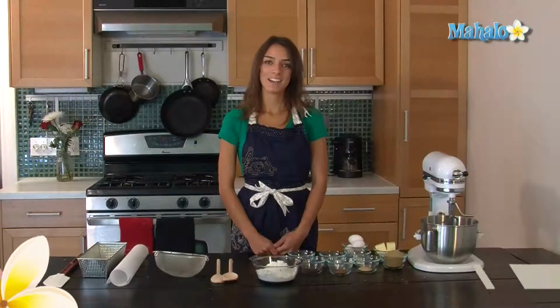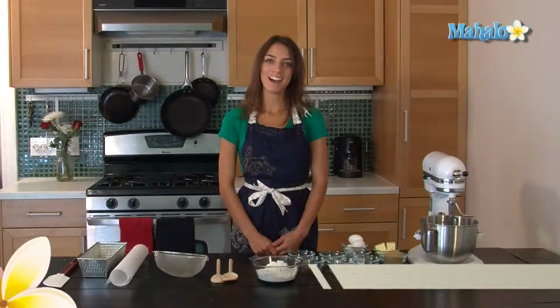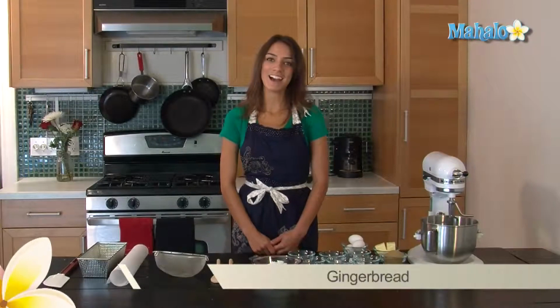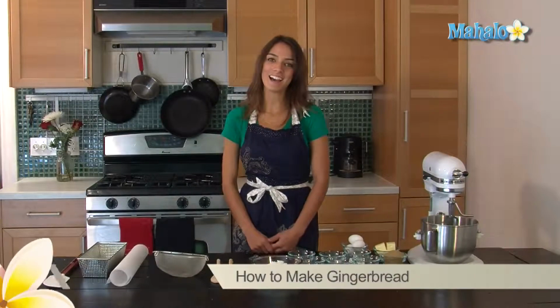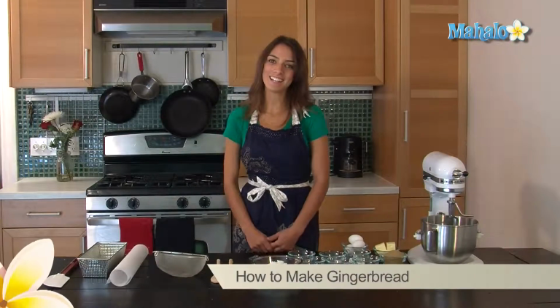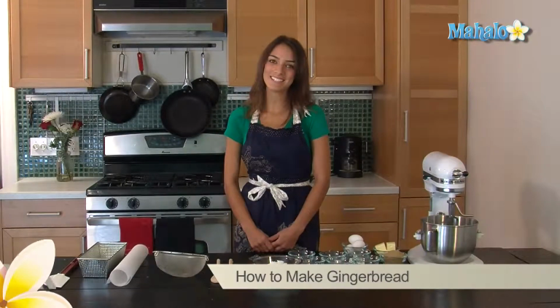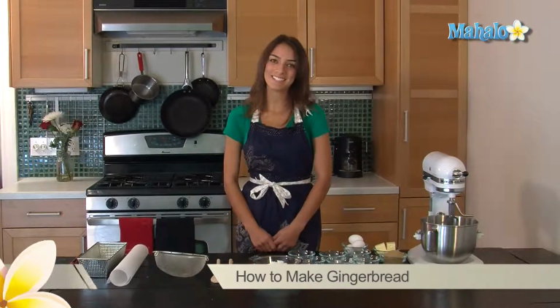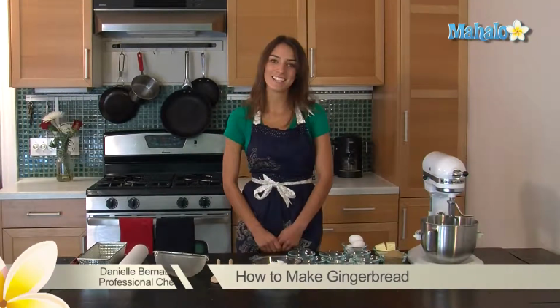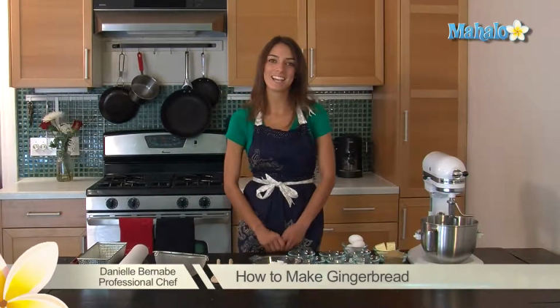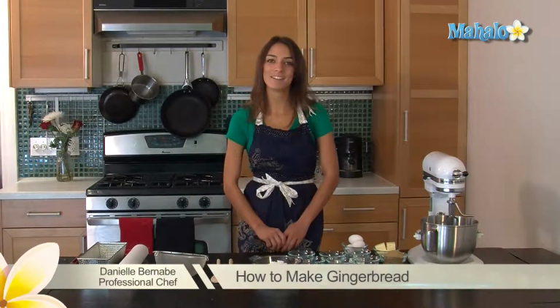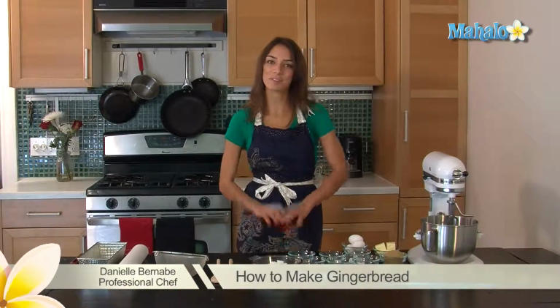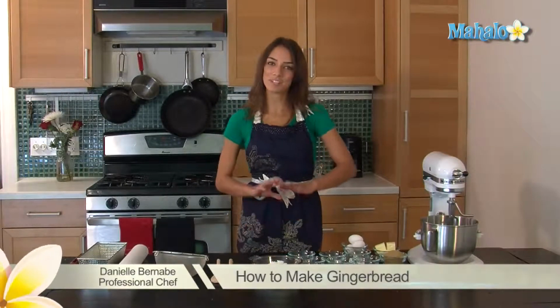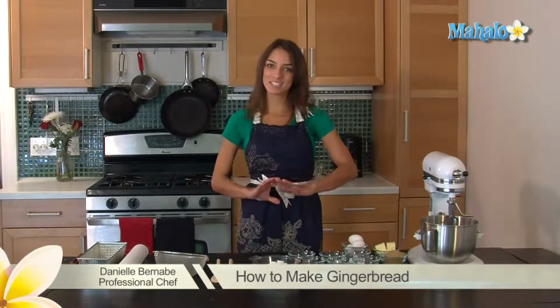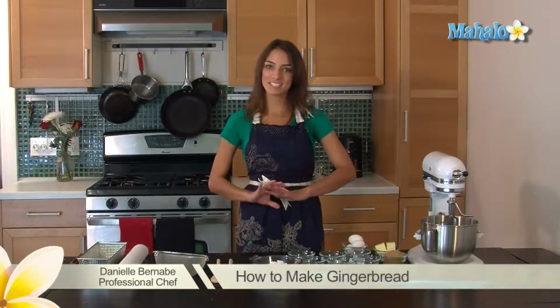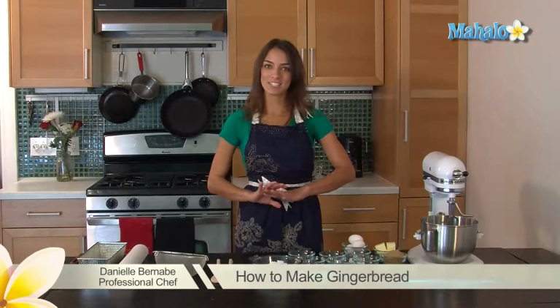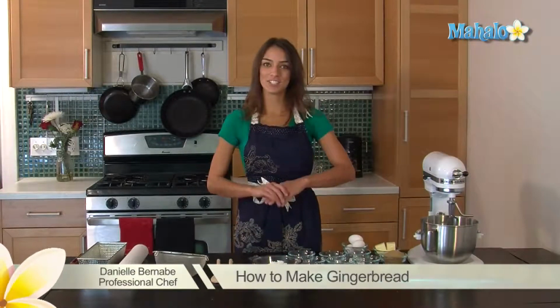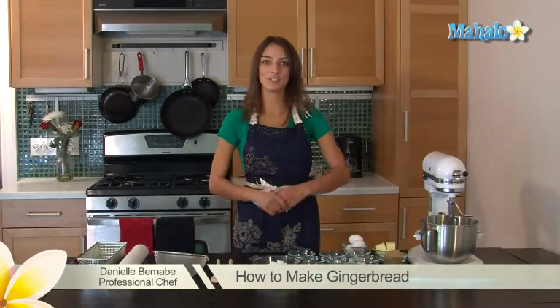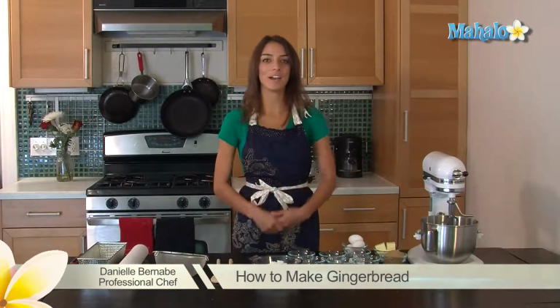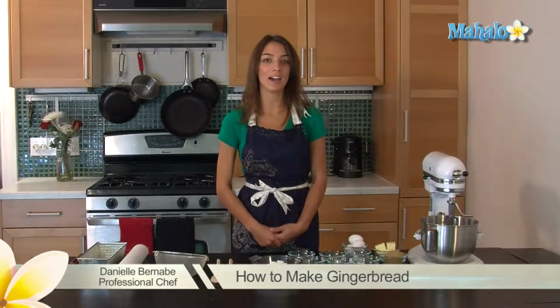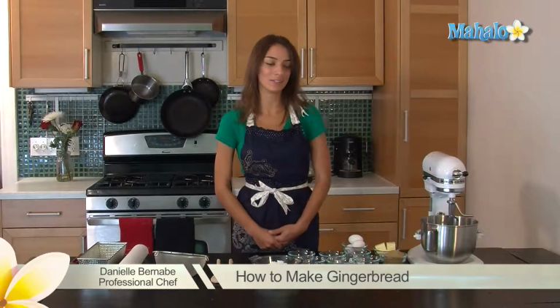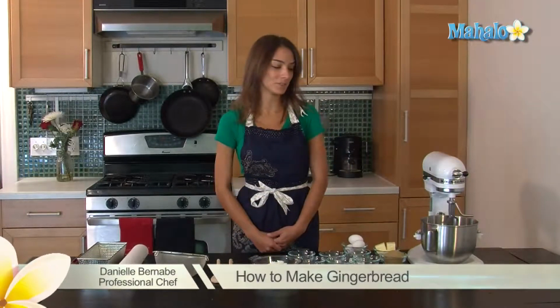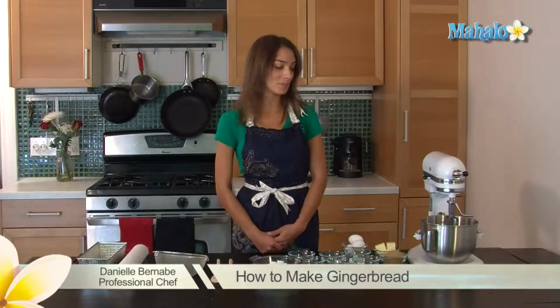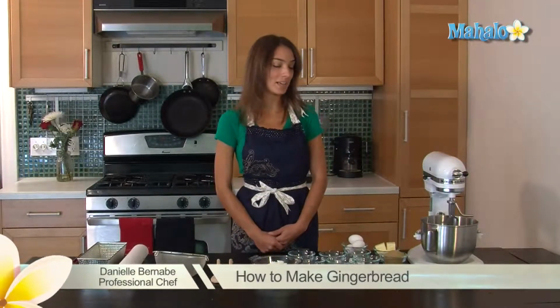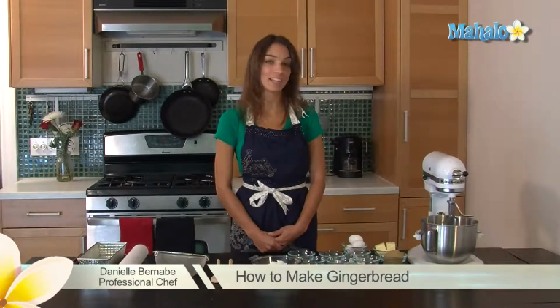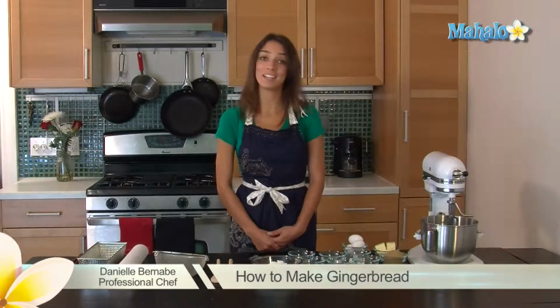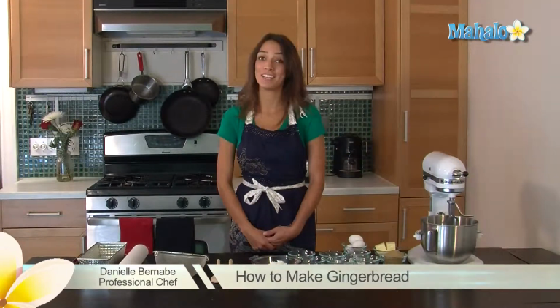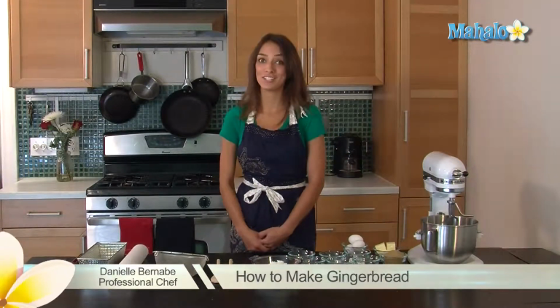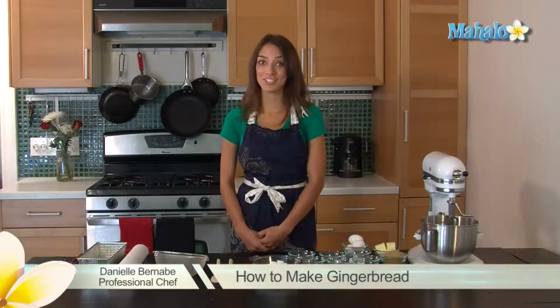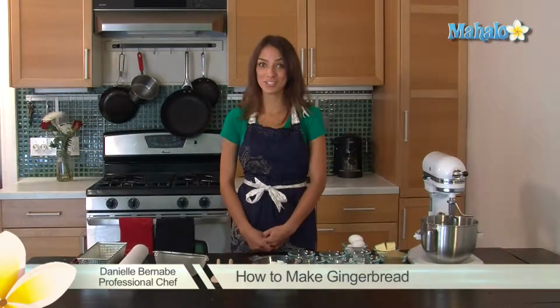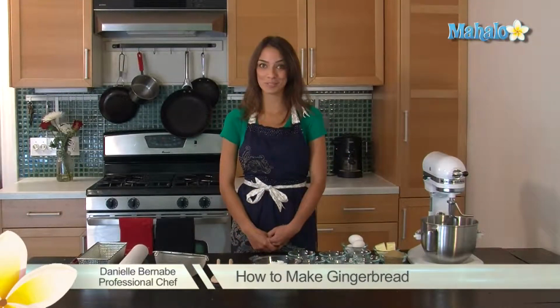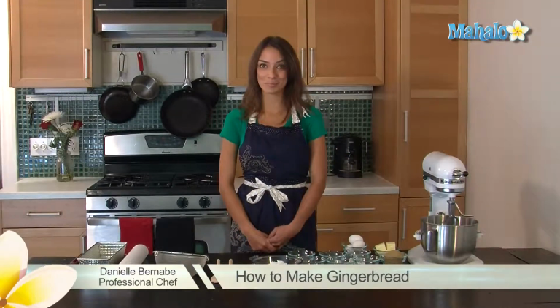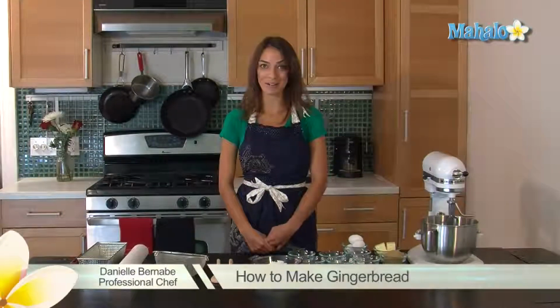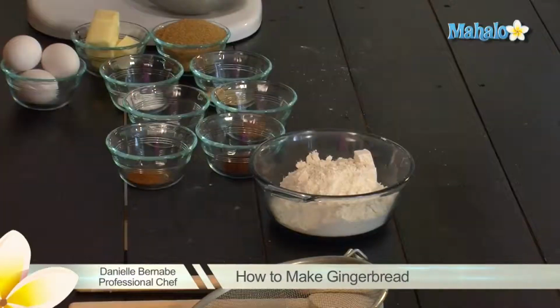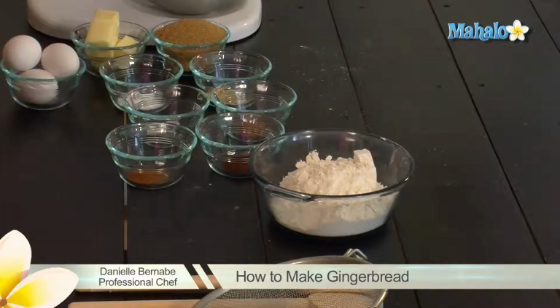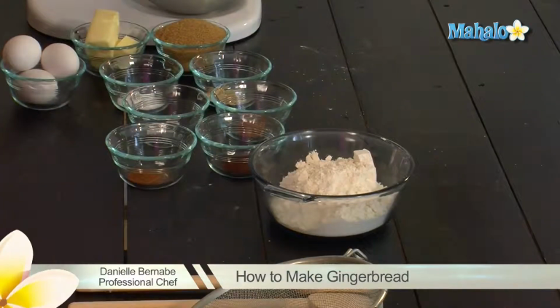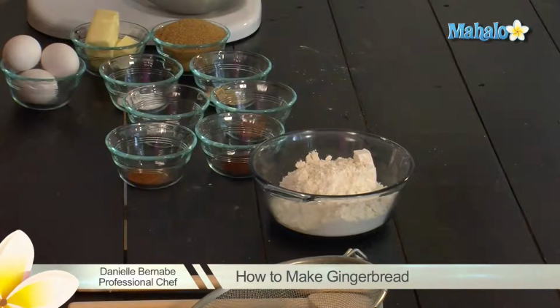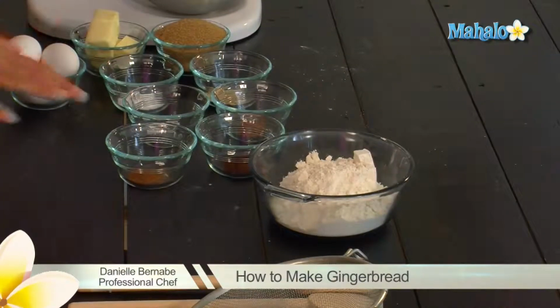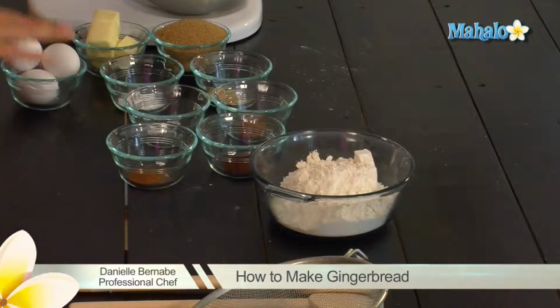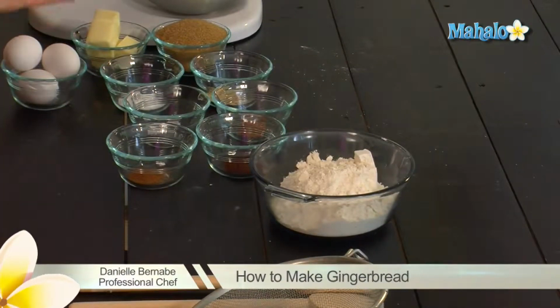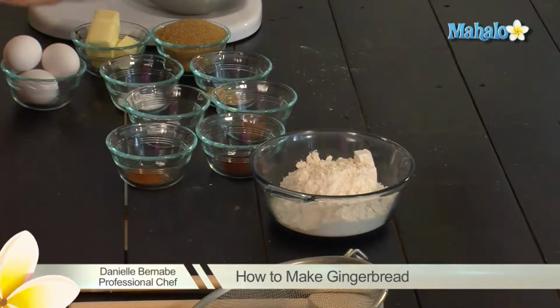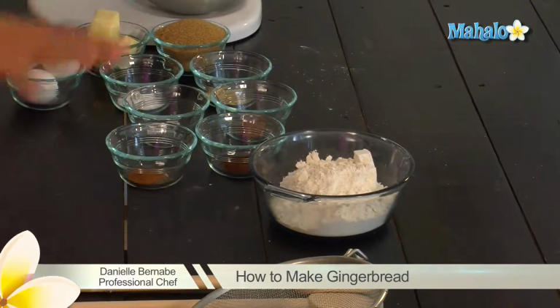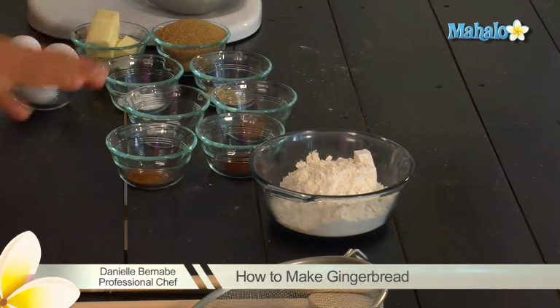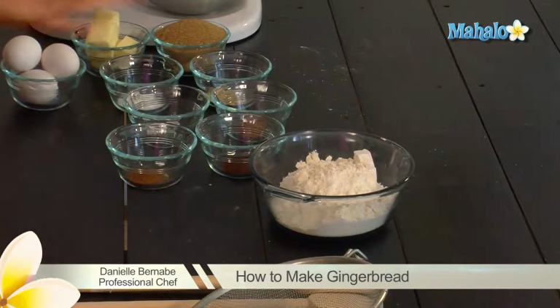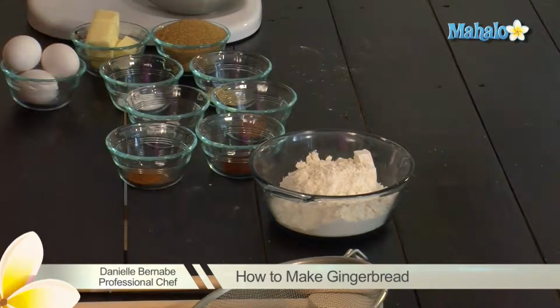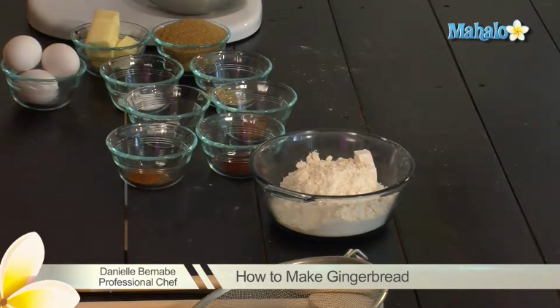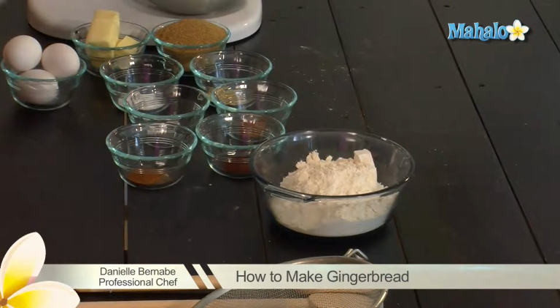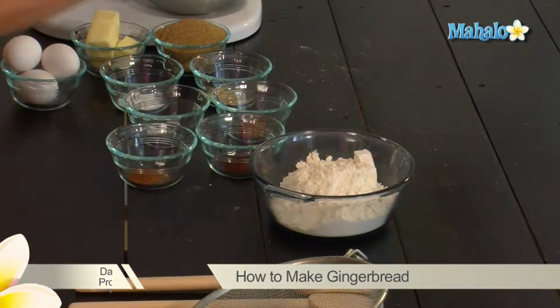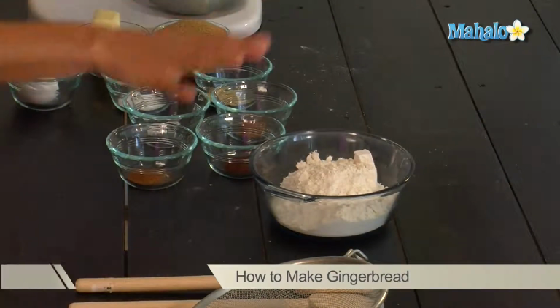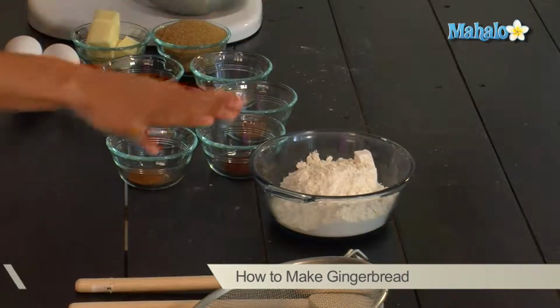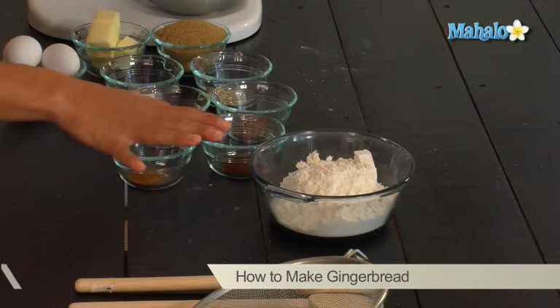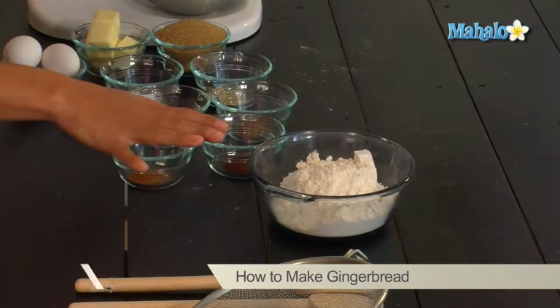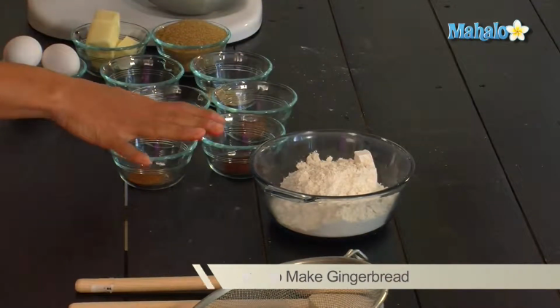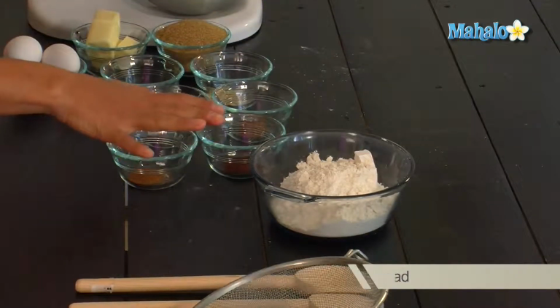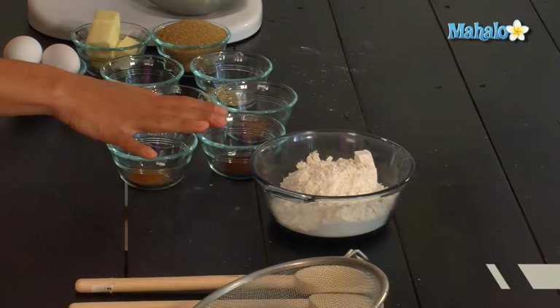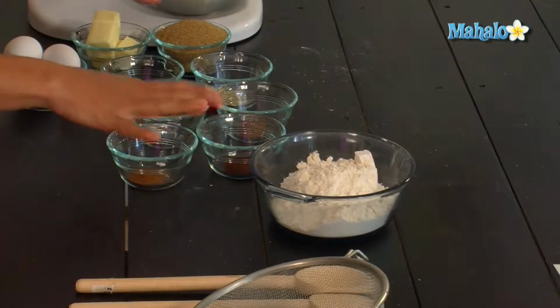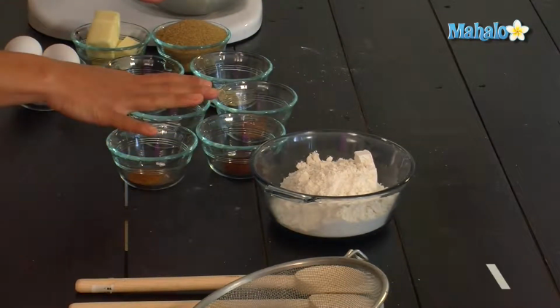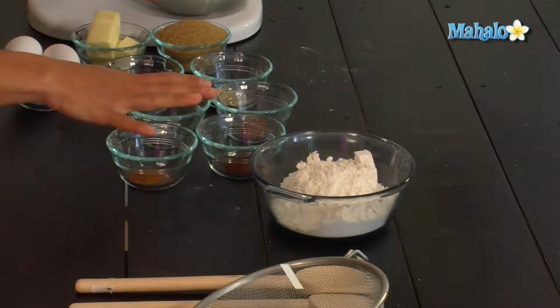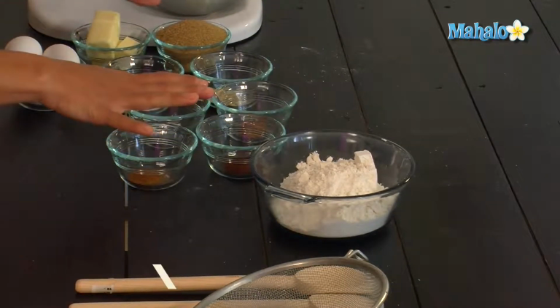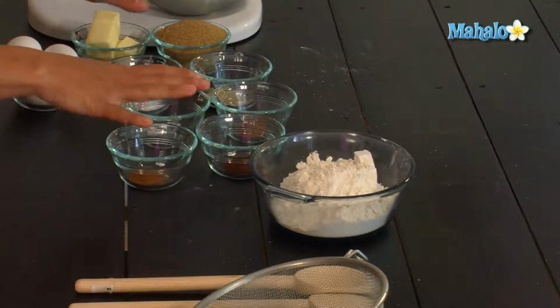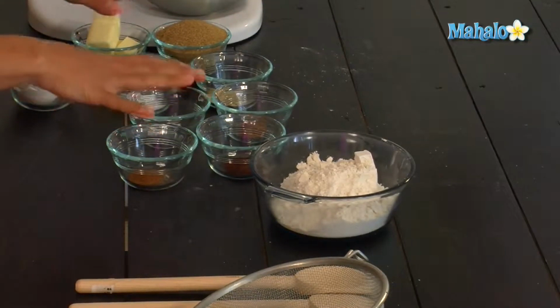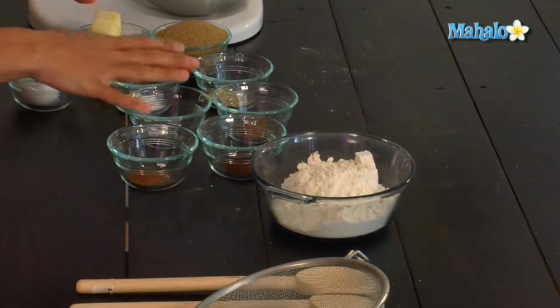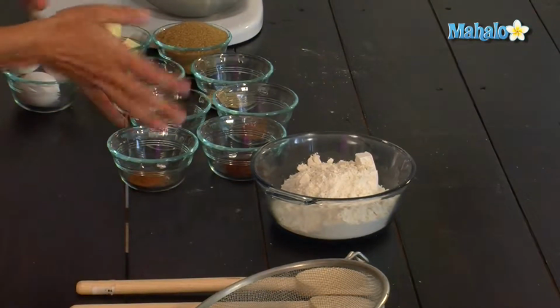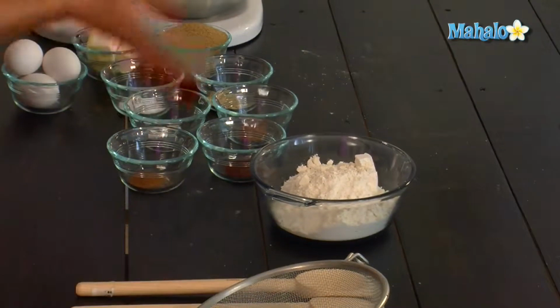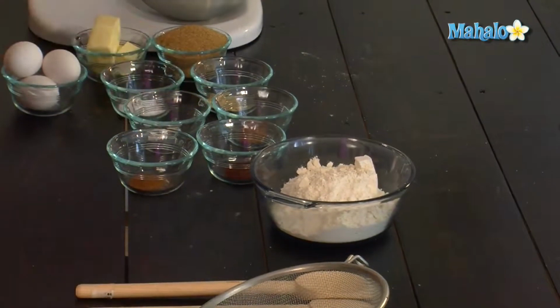Hi, today I'm going to teach you how to make gingerbread. I have all of my ingredients pre-measured so I'm just gonna get started.